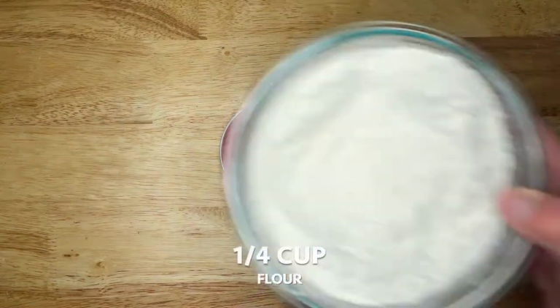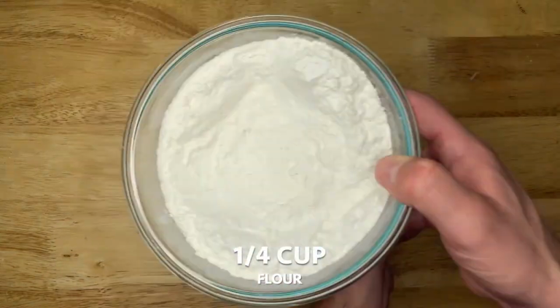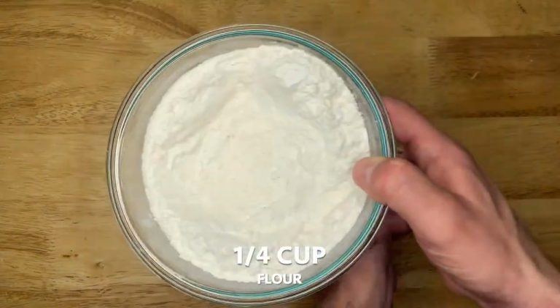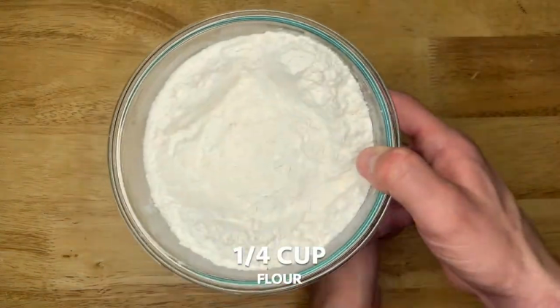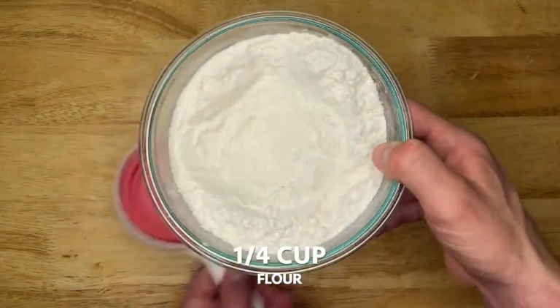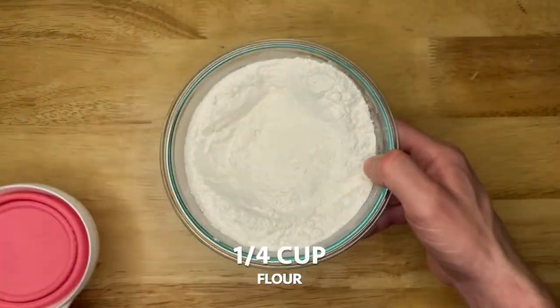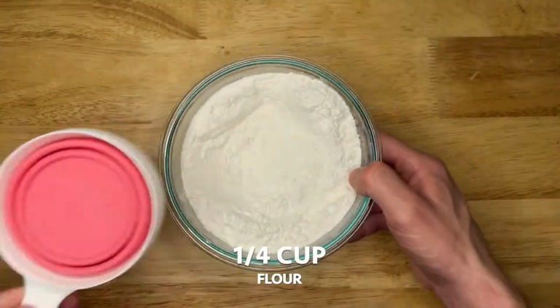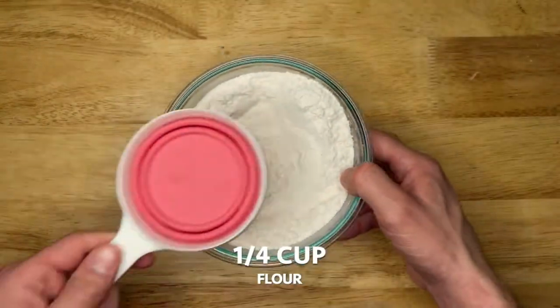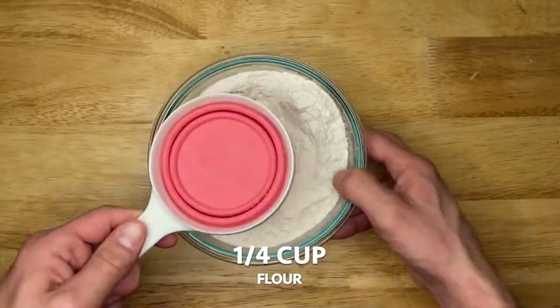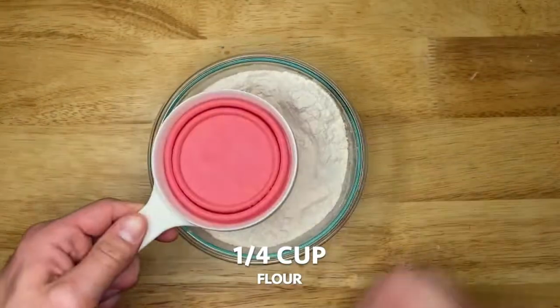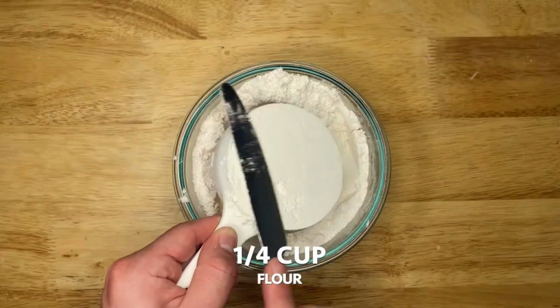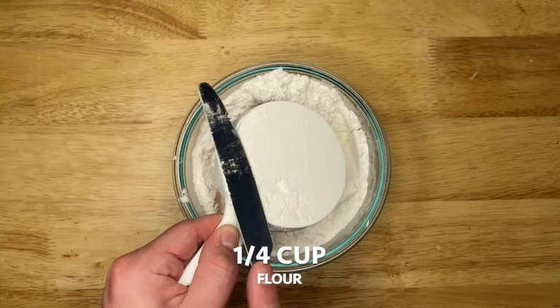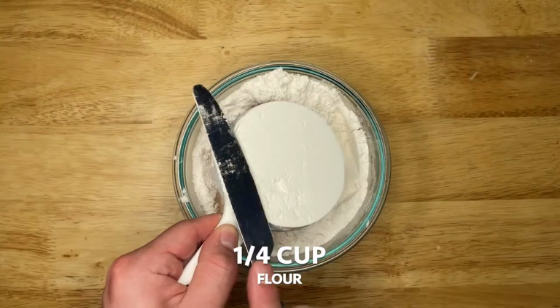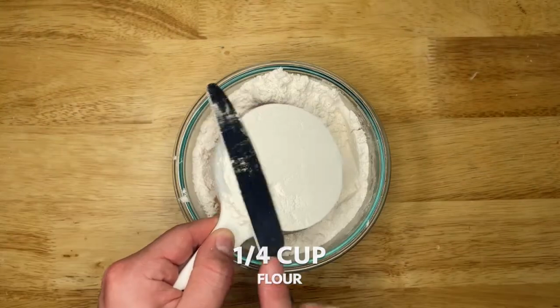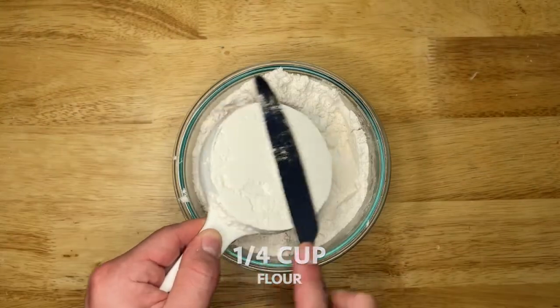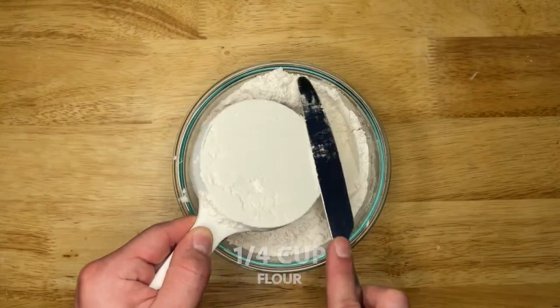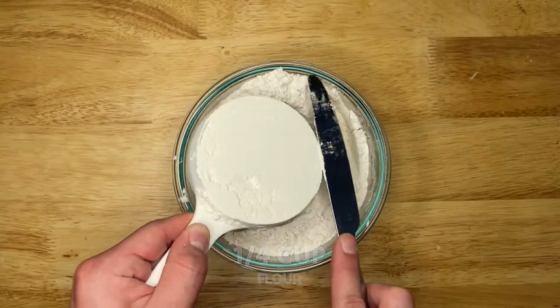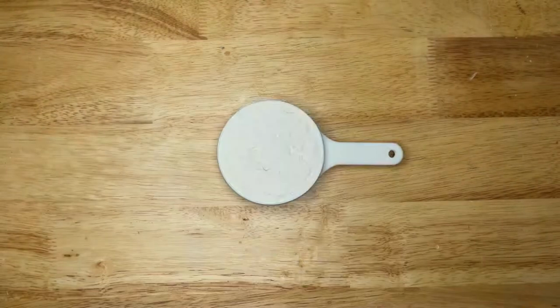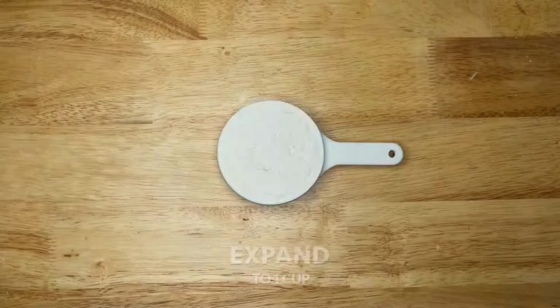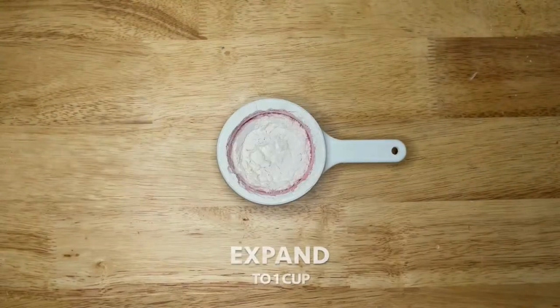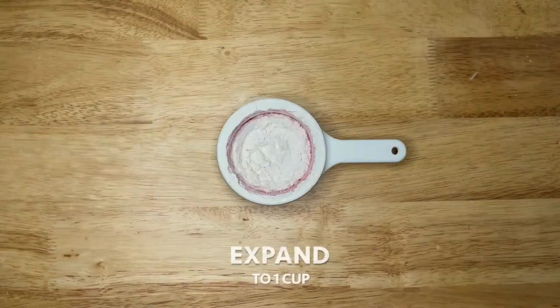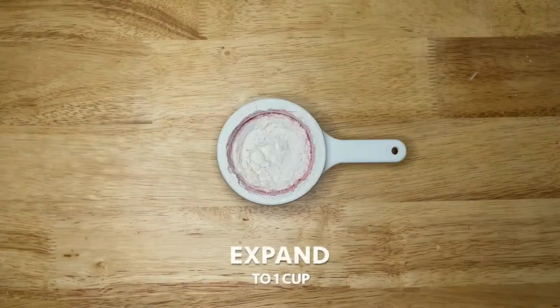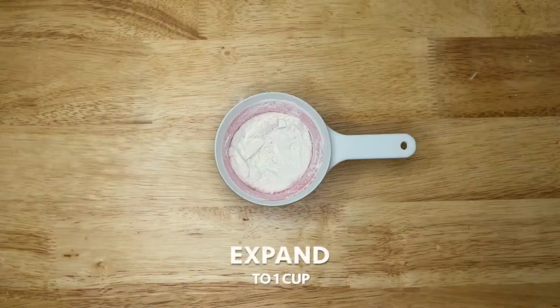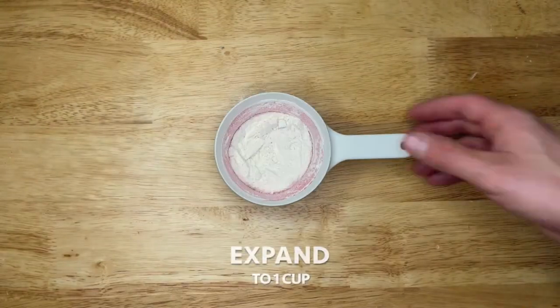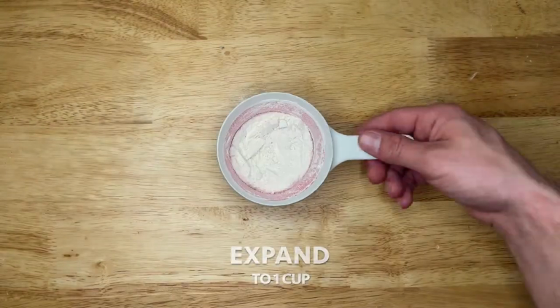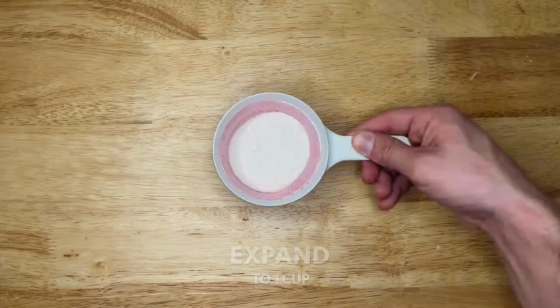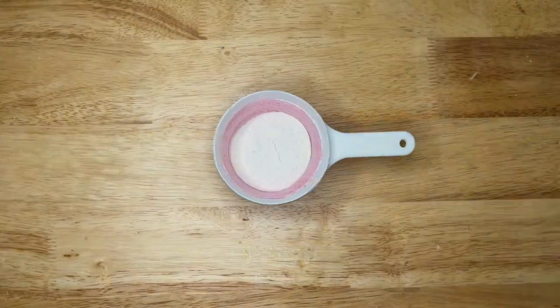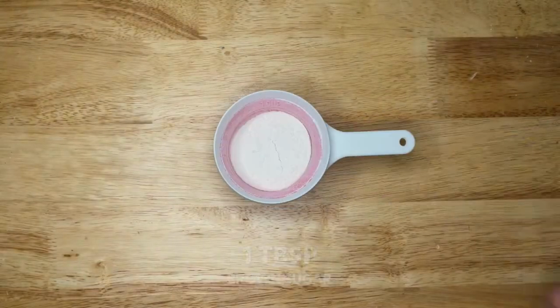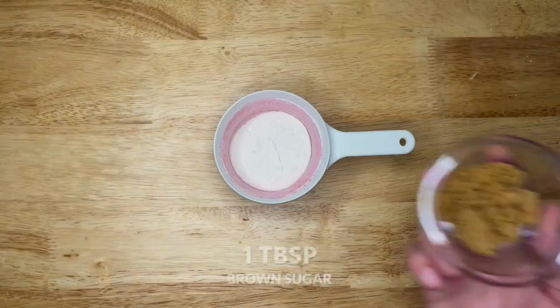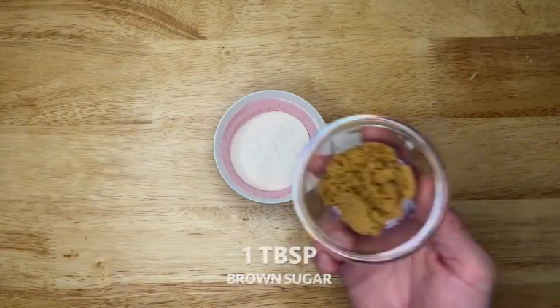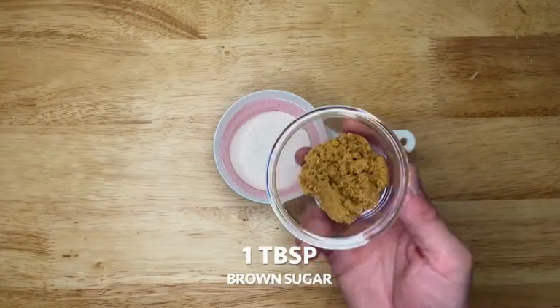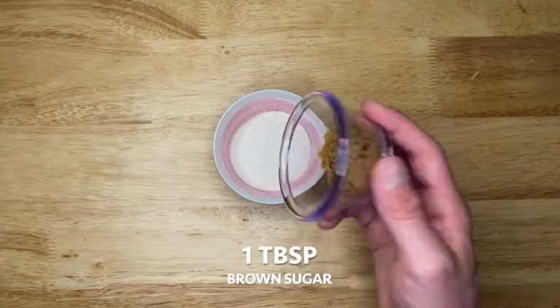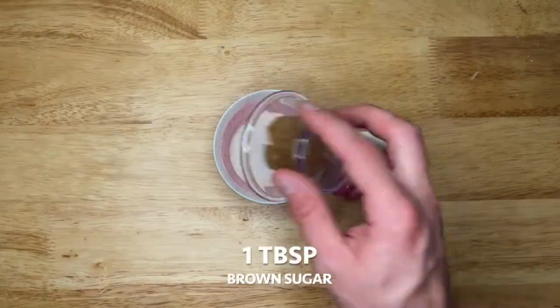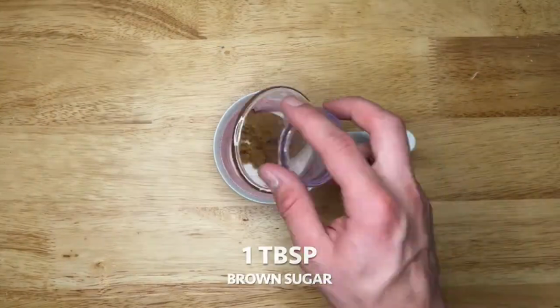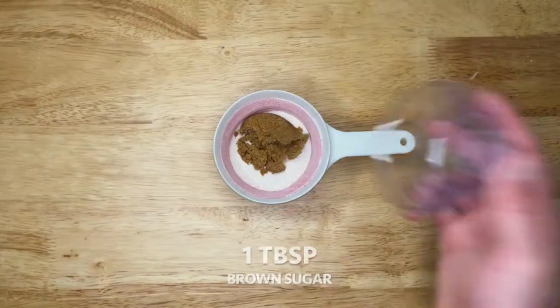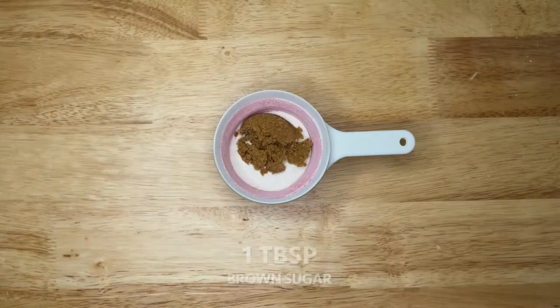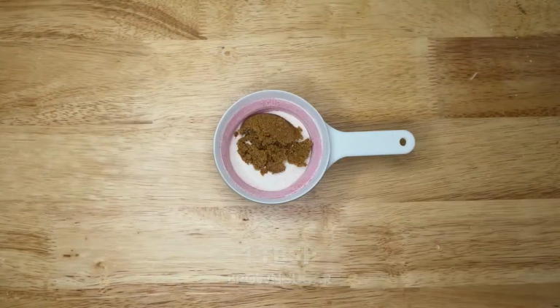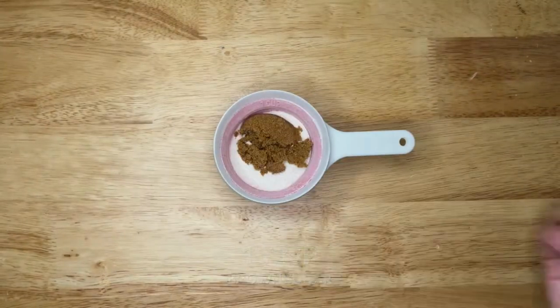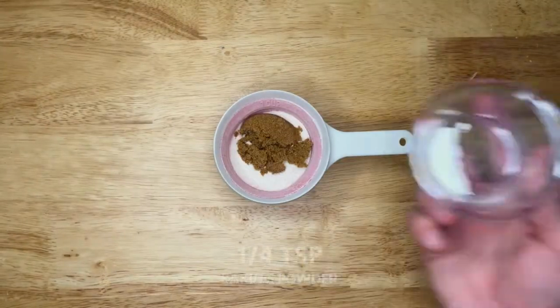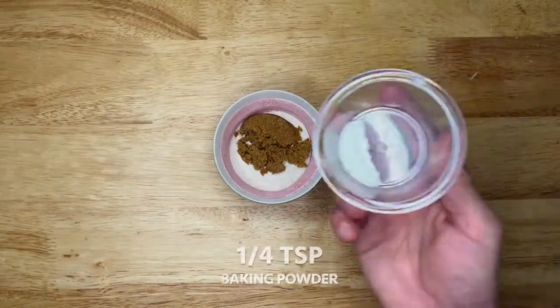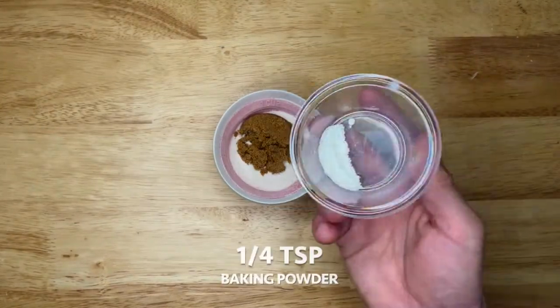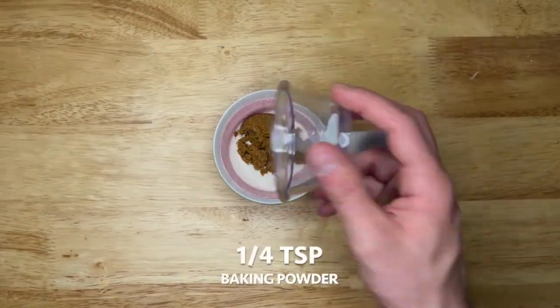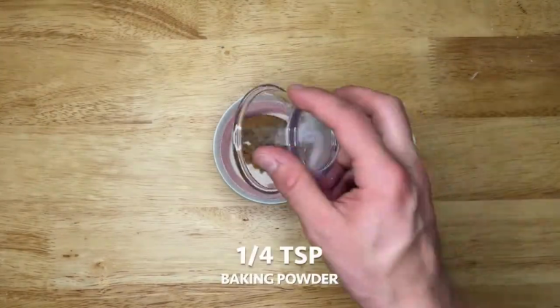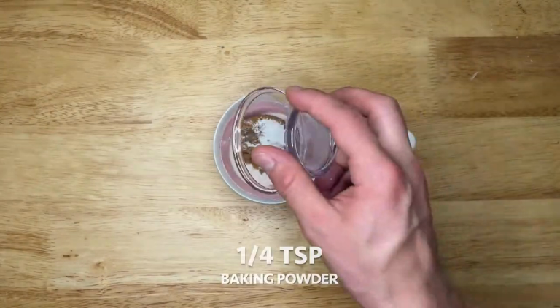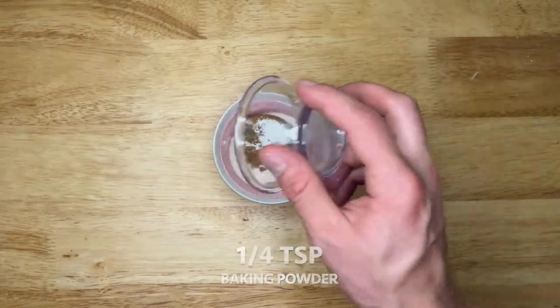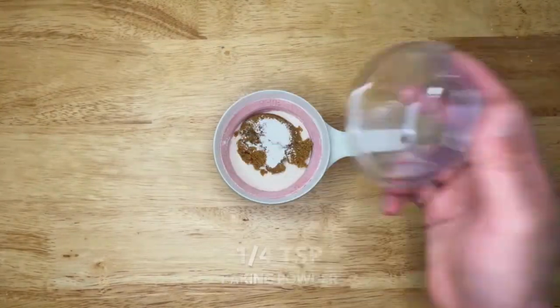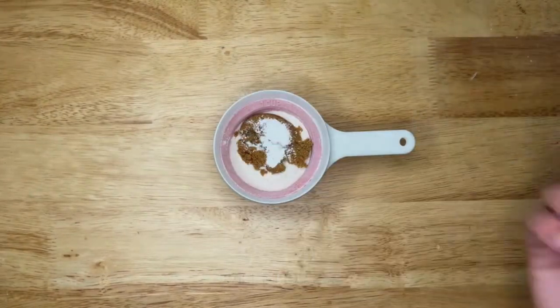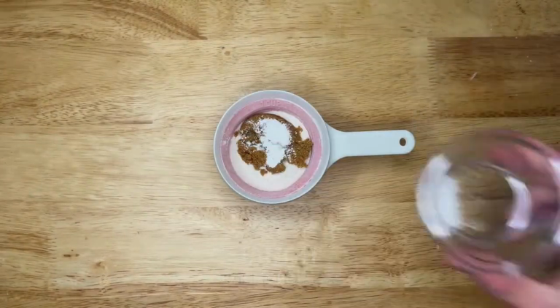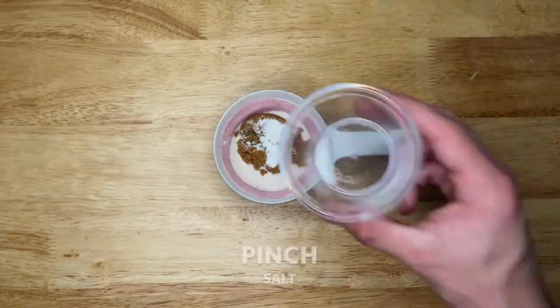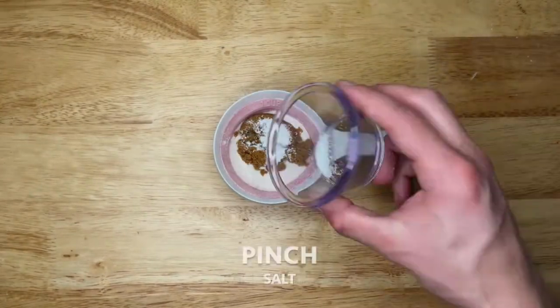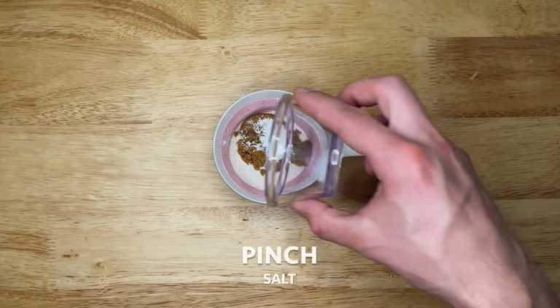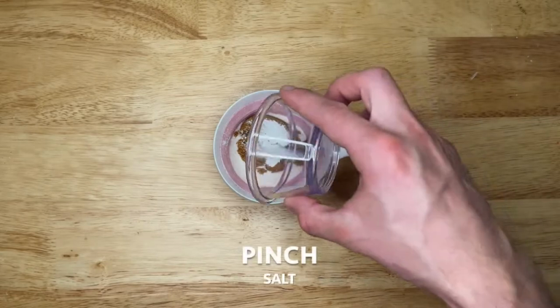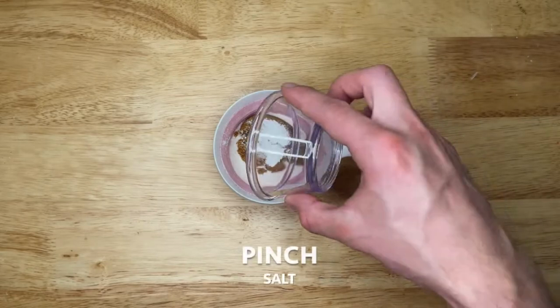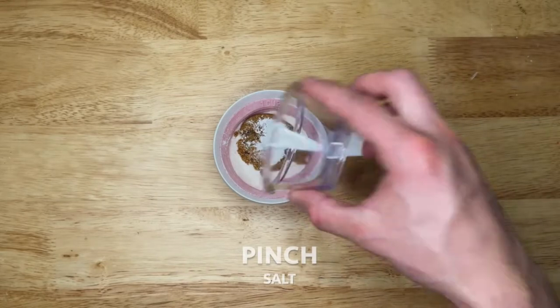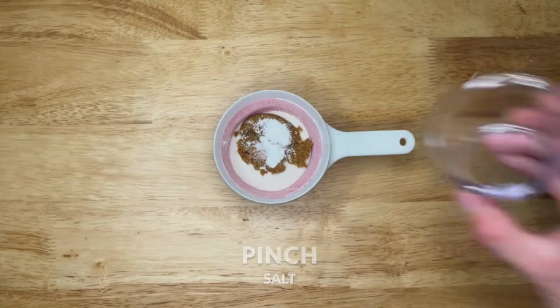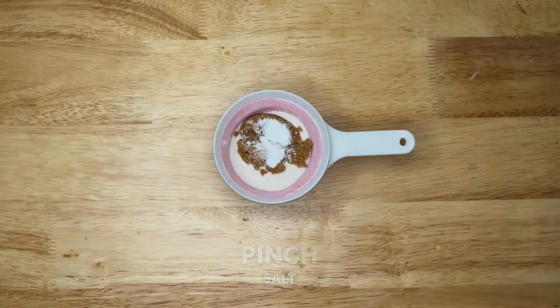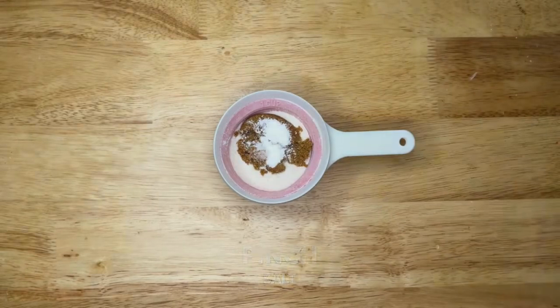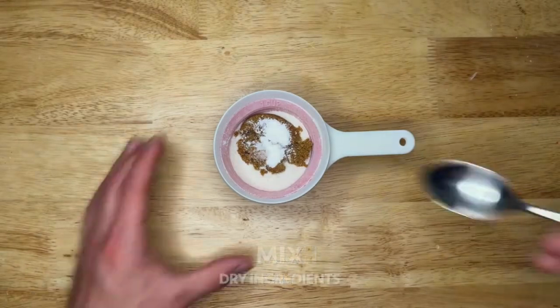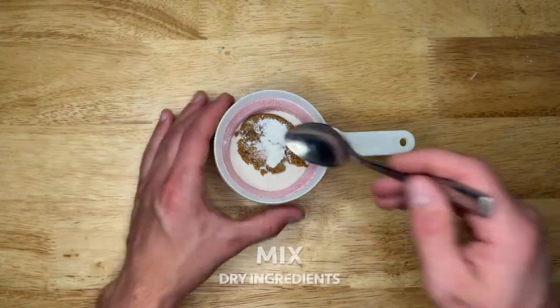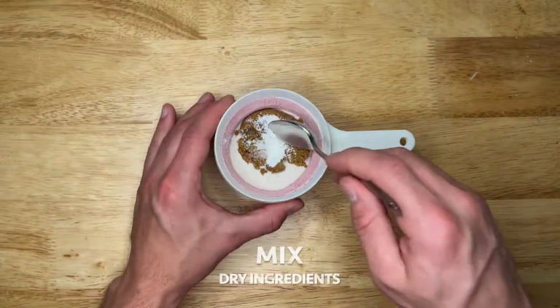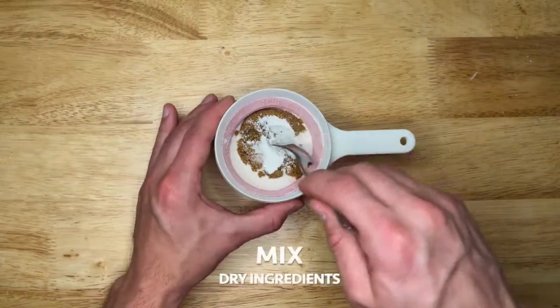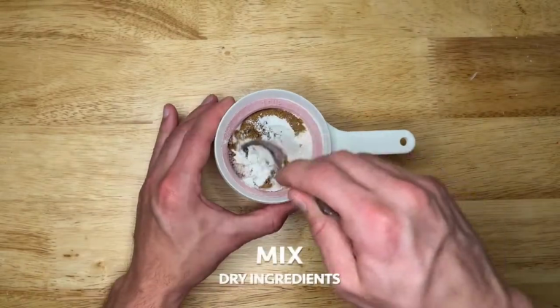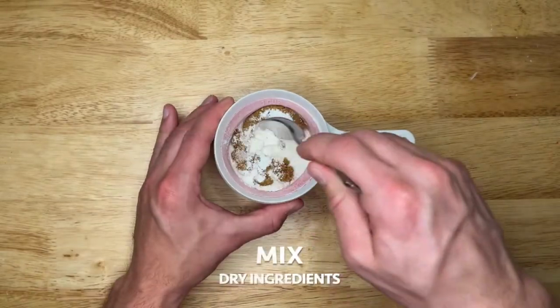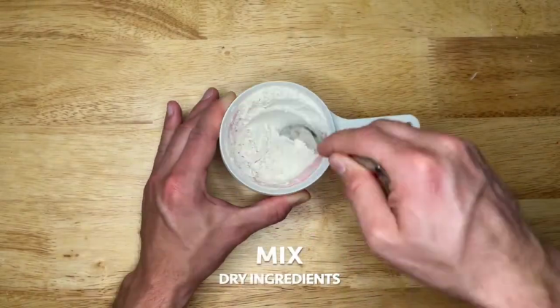Next measure 1/4 cup of flour and expand to 1 cup. Add 1 tablespoon brown sugar, 1/4 teaspoon baking powder, and a pinch of salt.